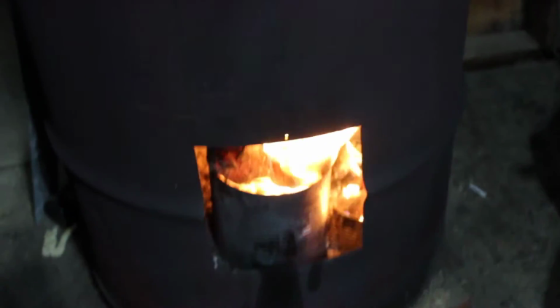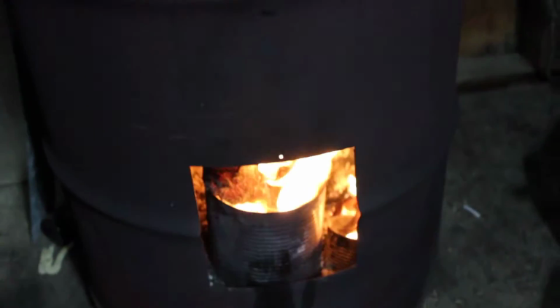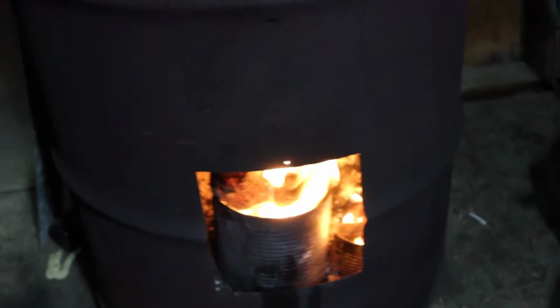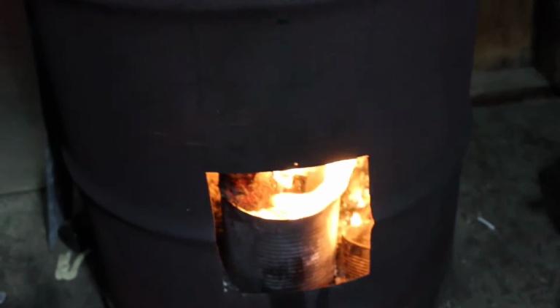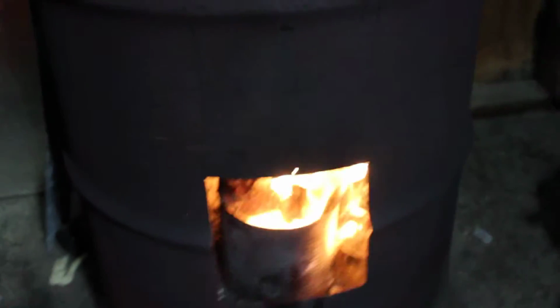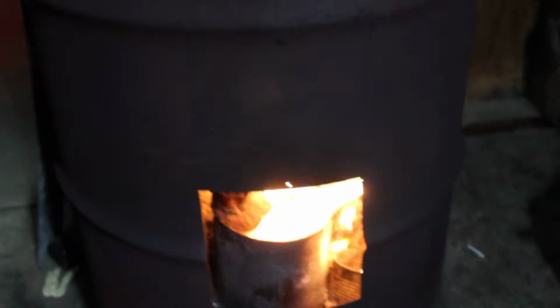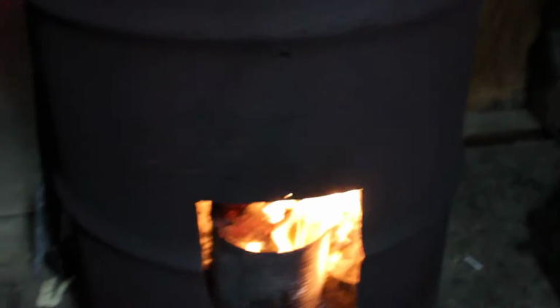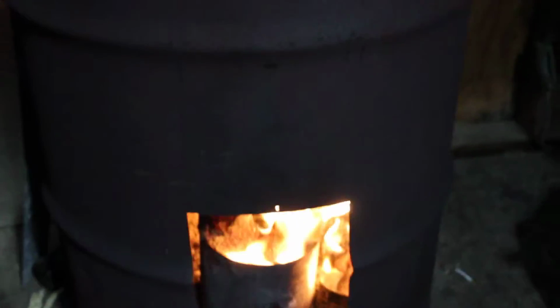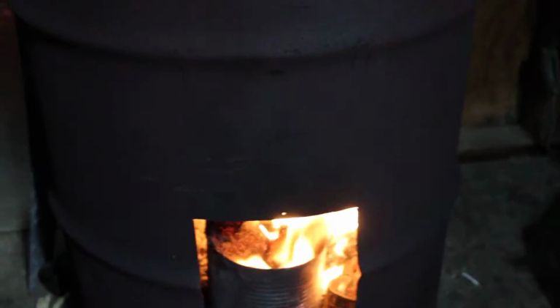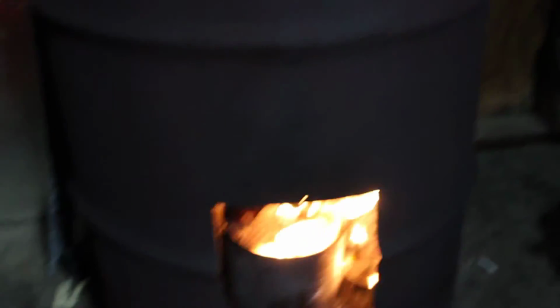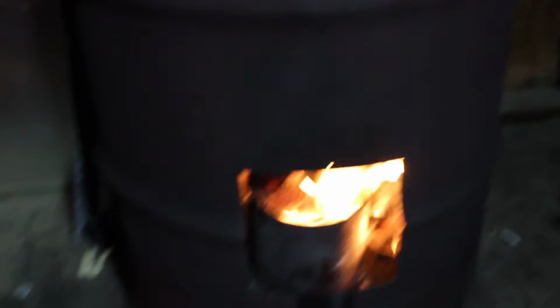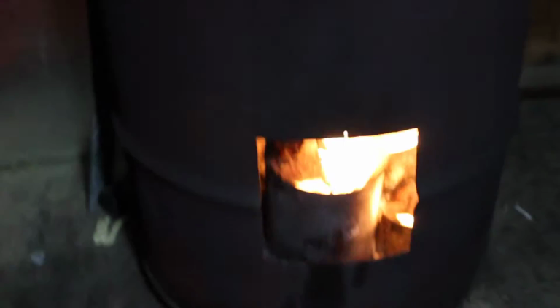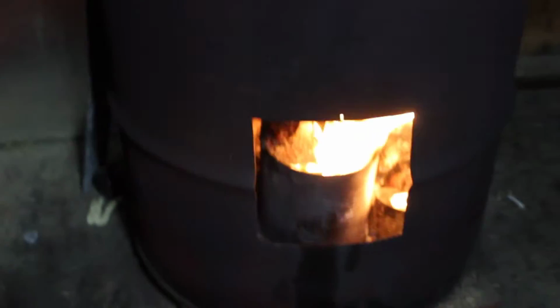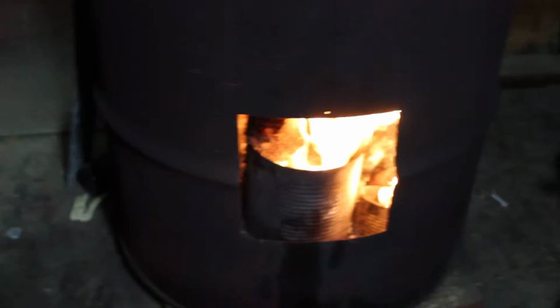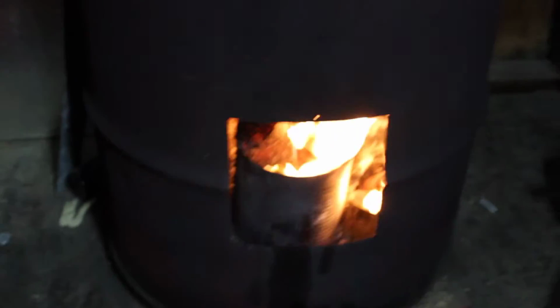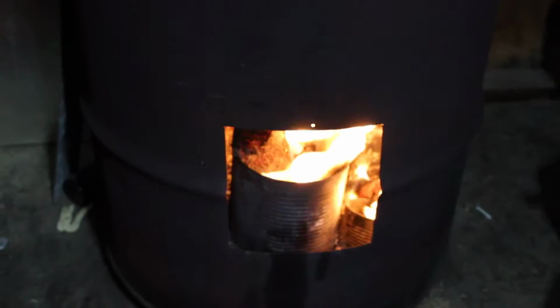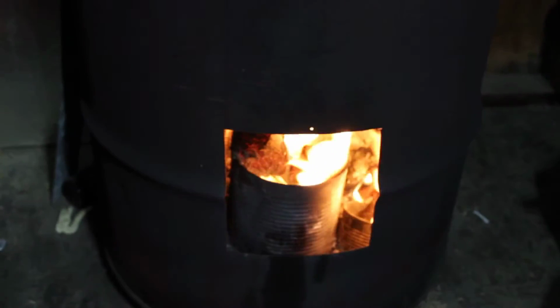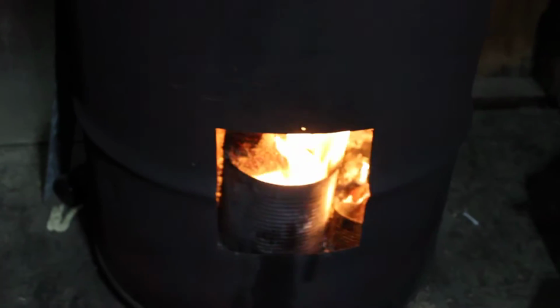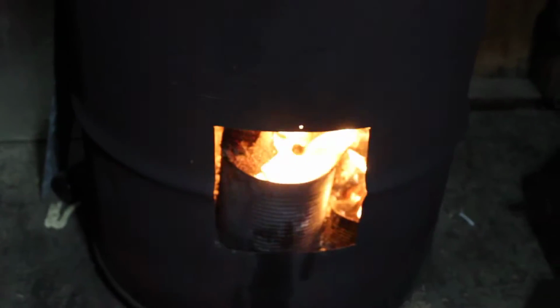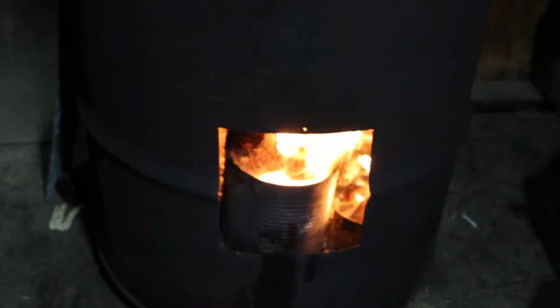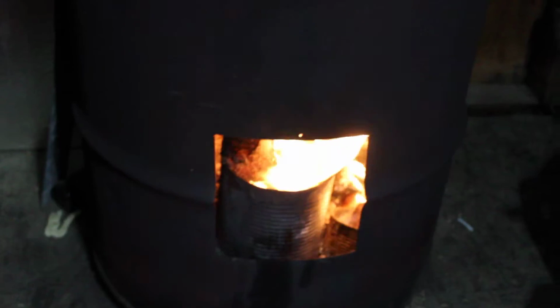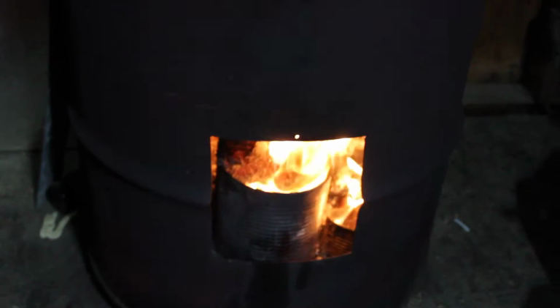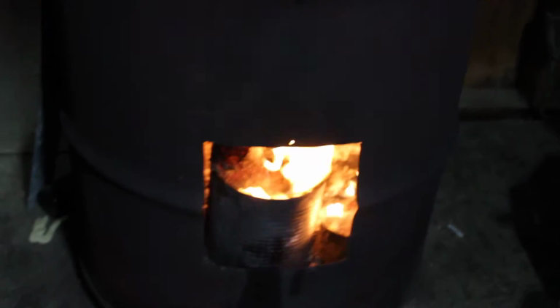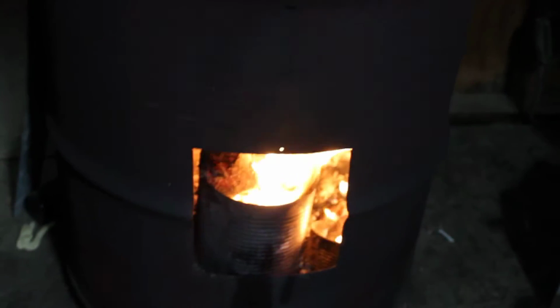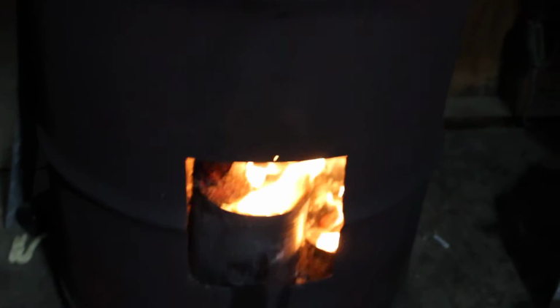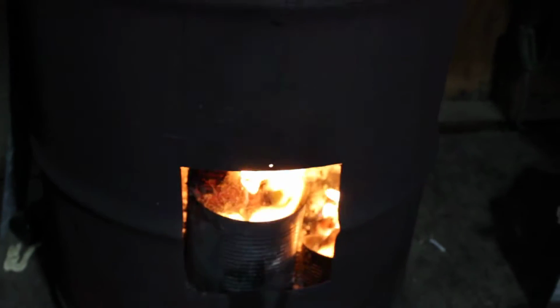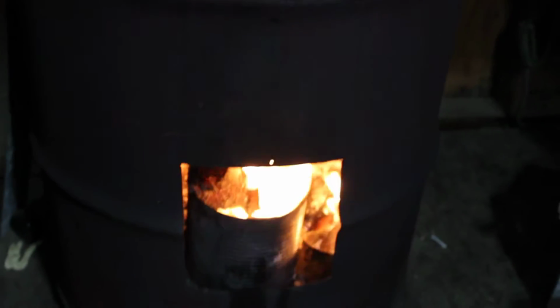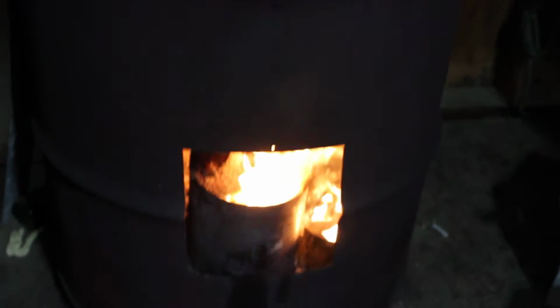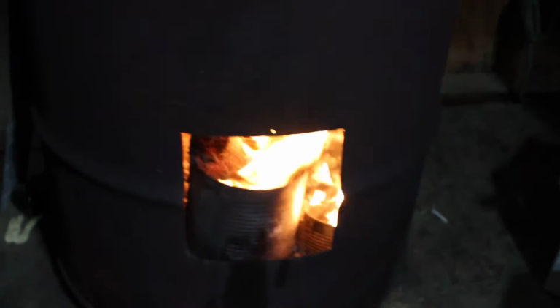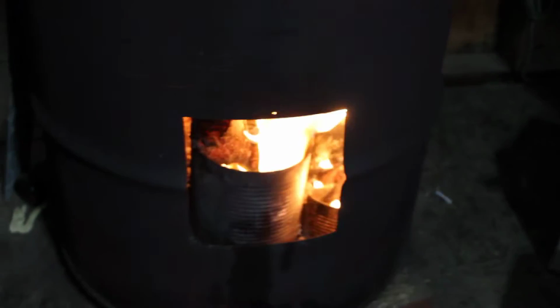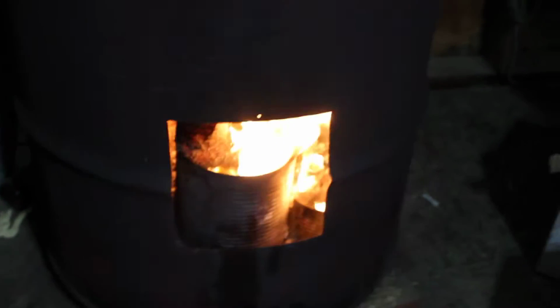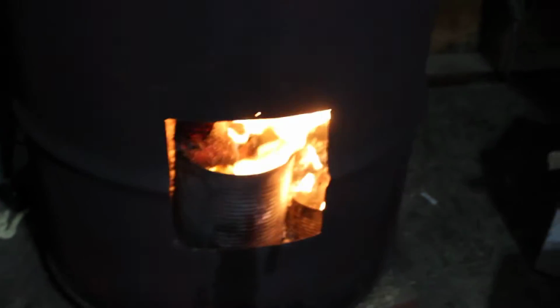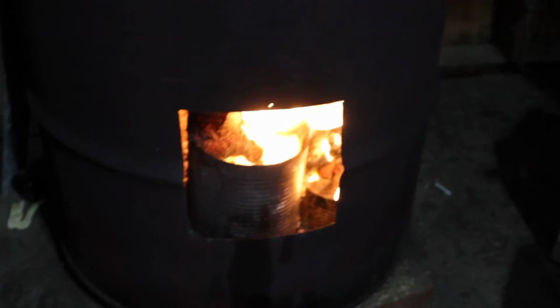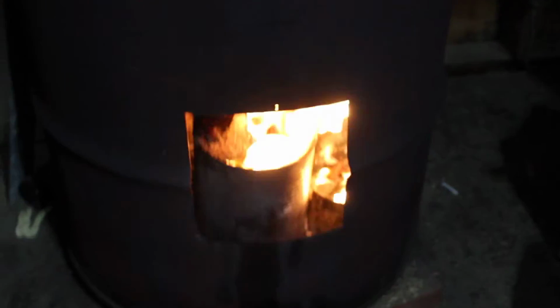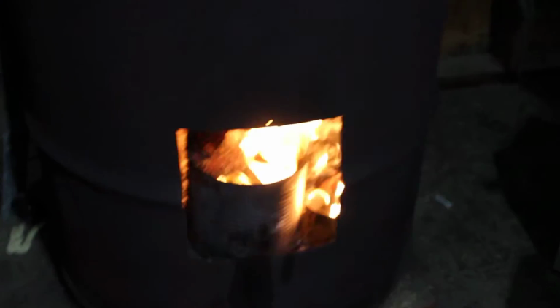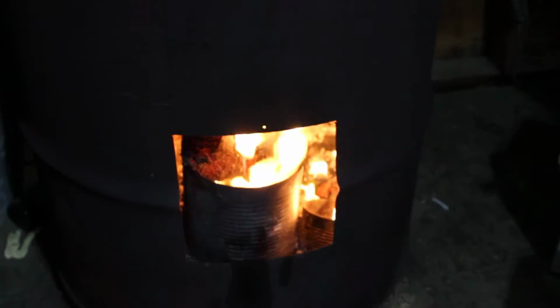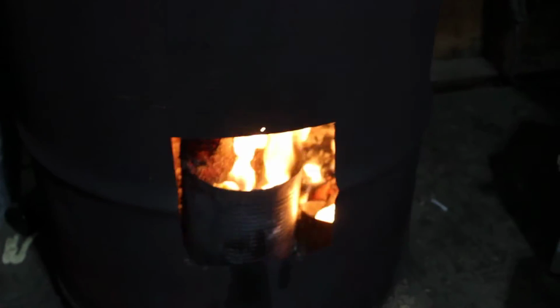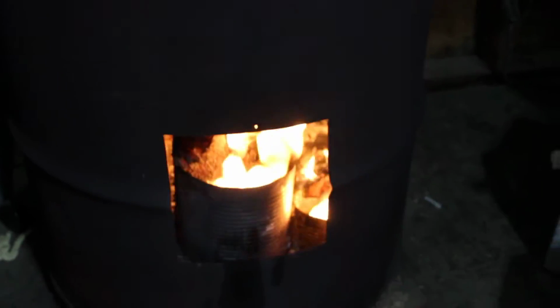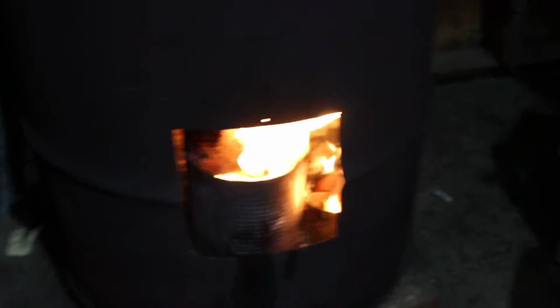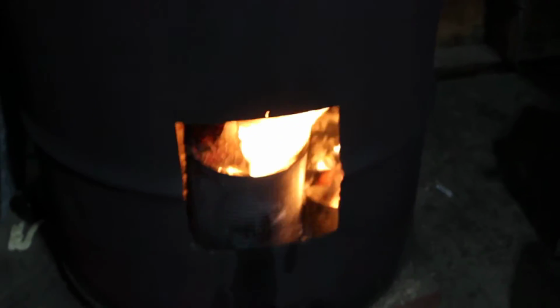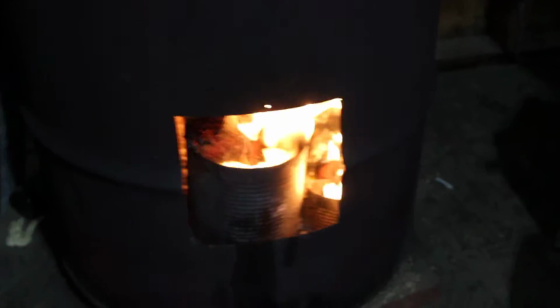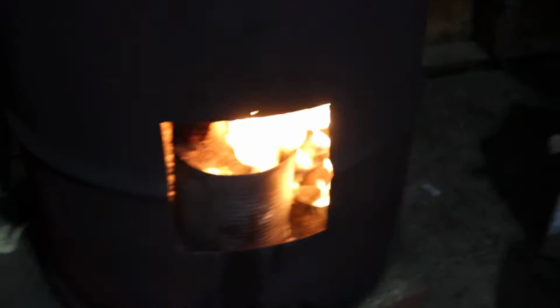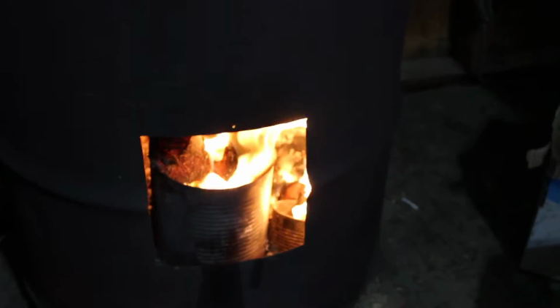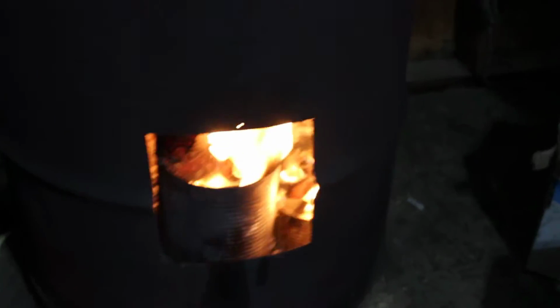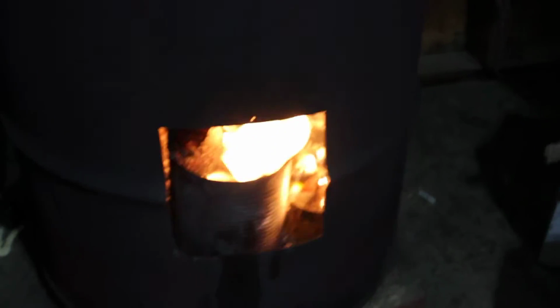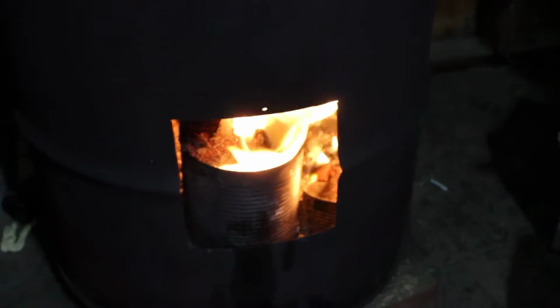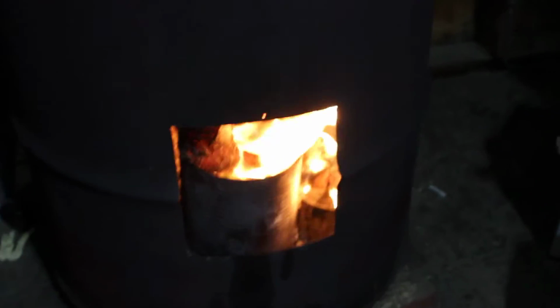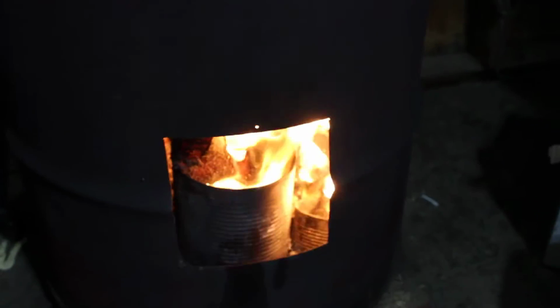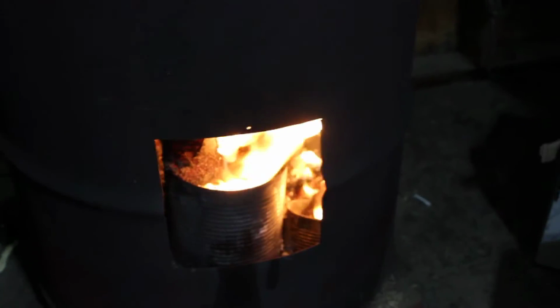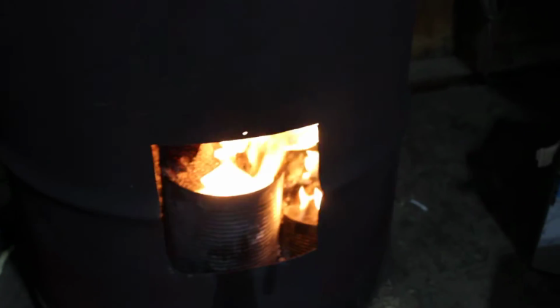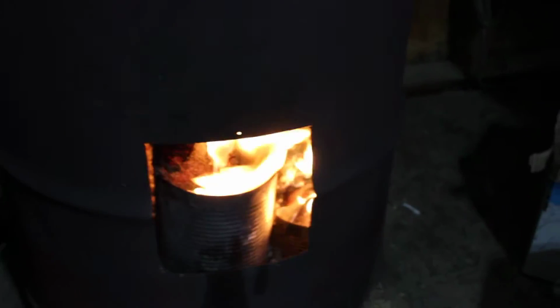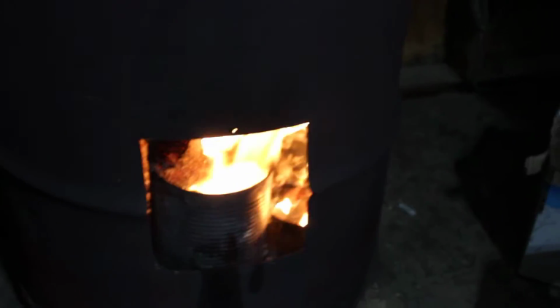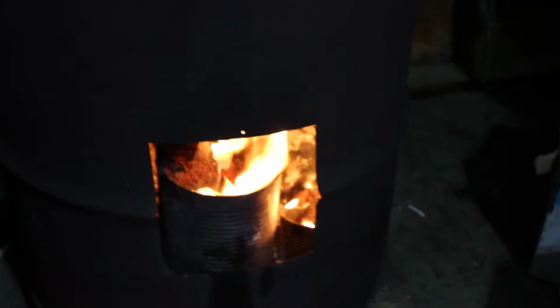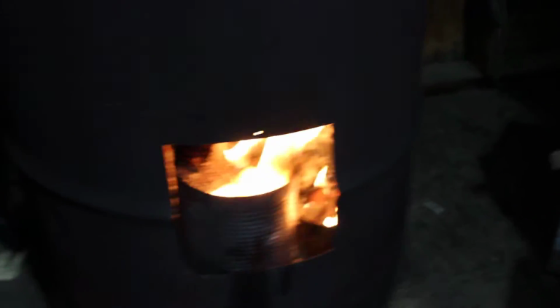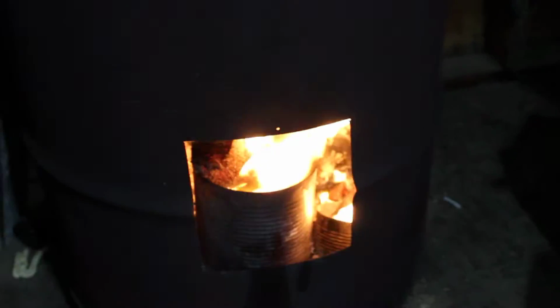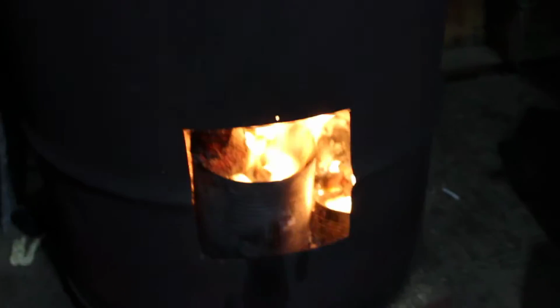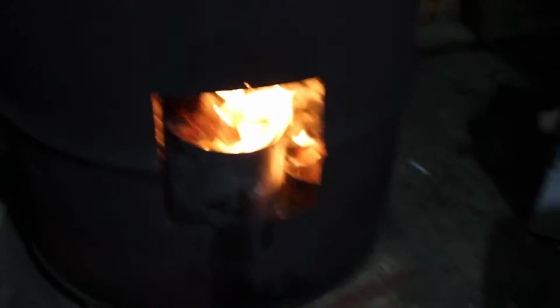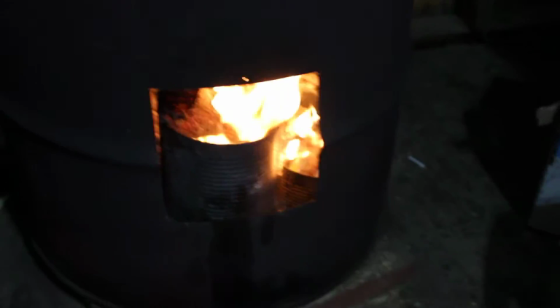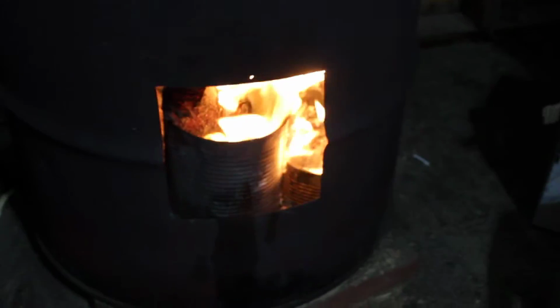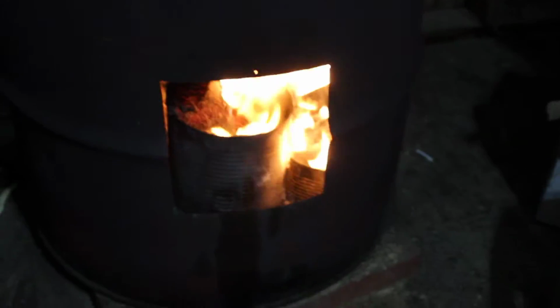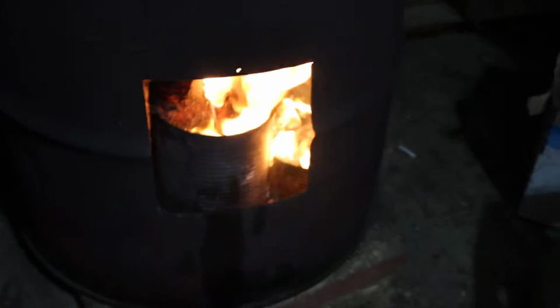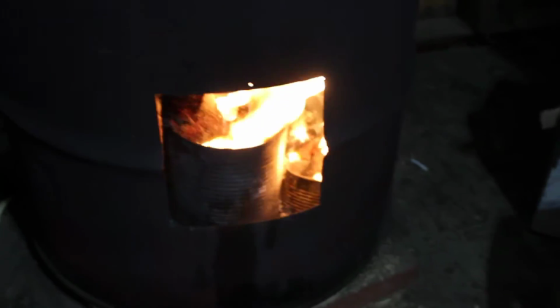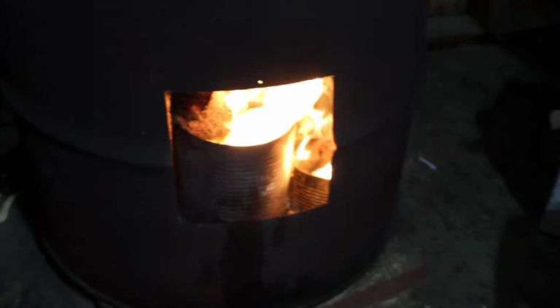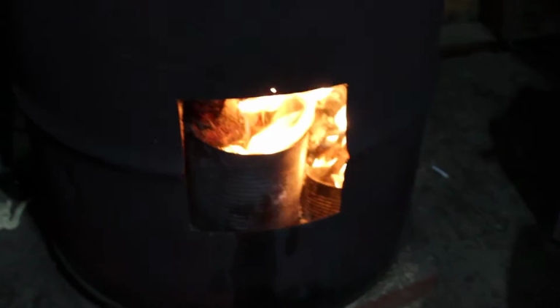I just wanted to show you something on how I keep my fire going cheaply and recyclably.